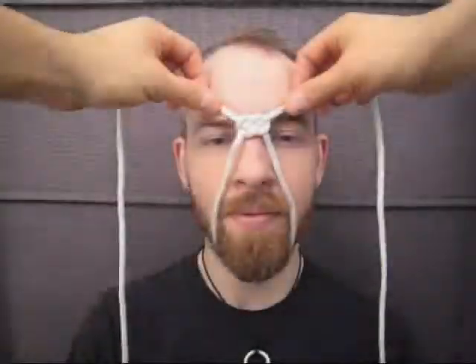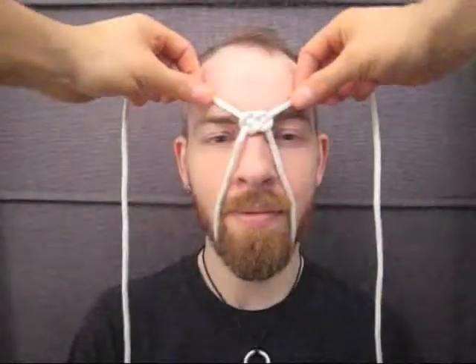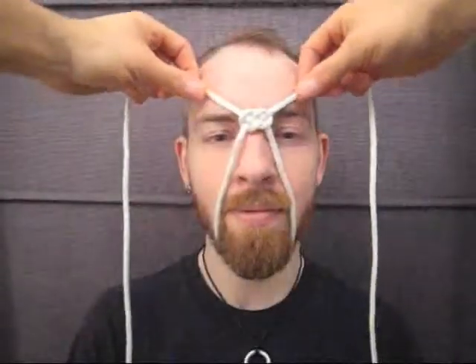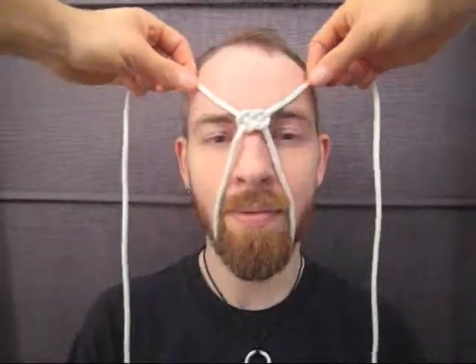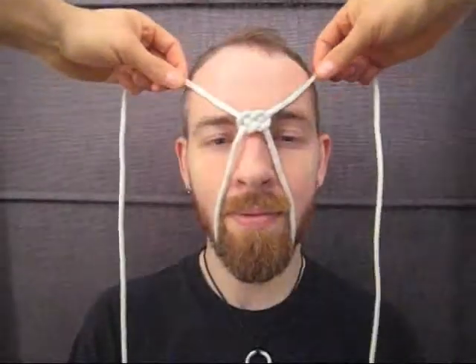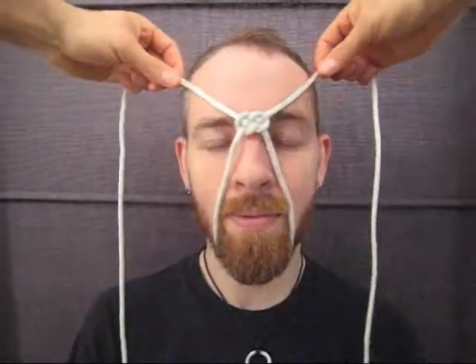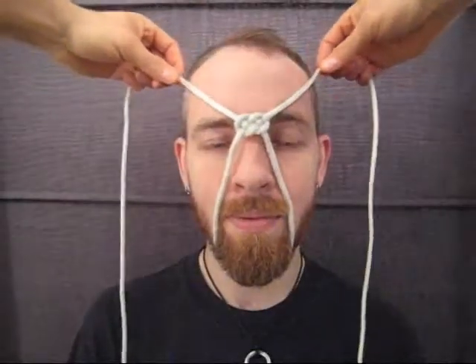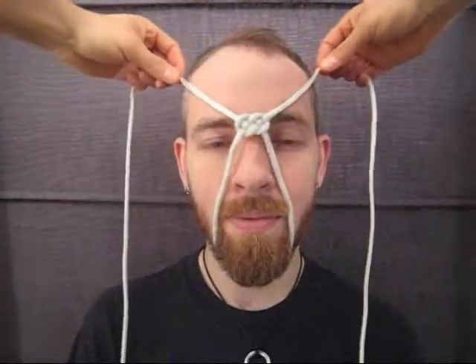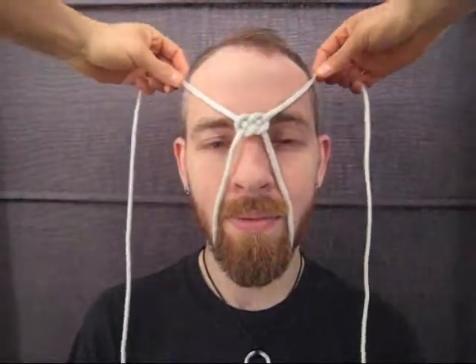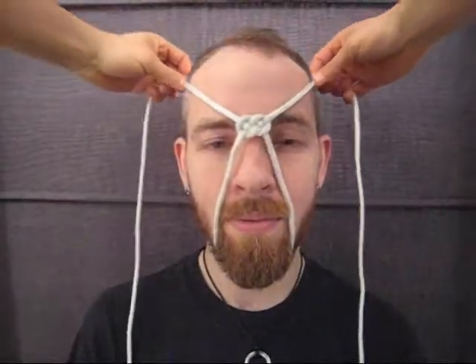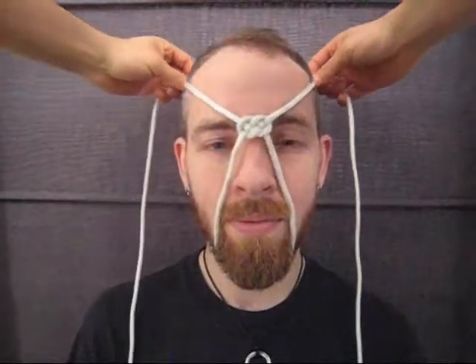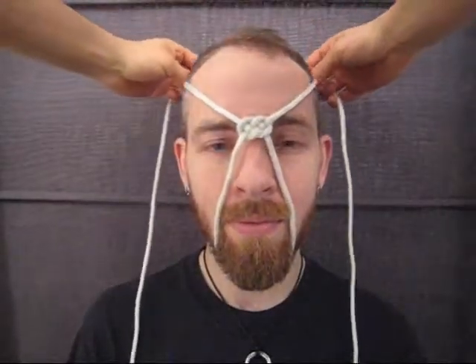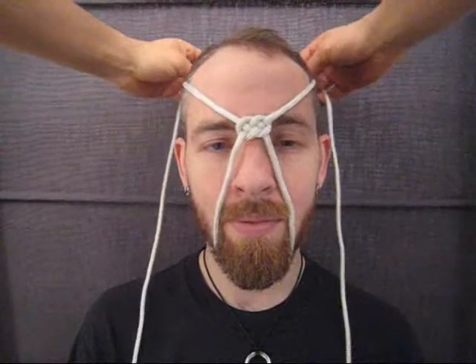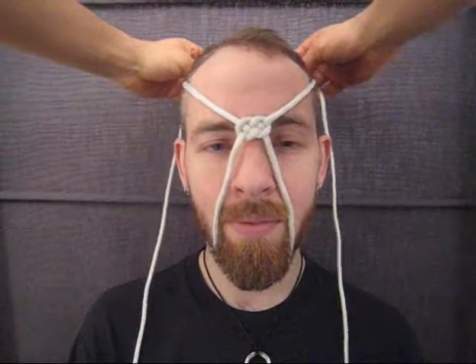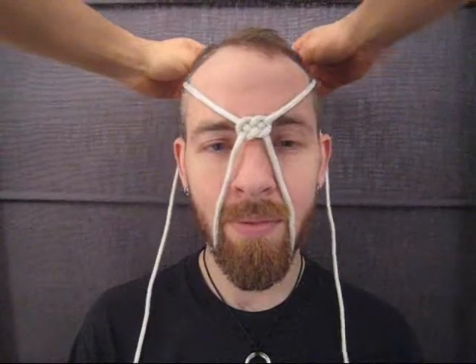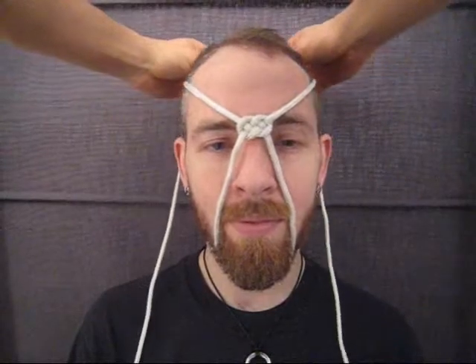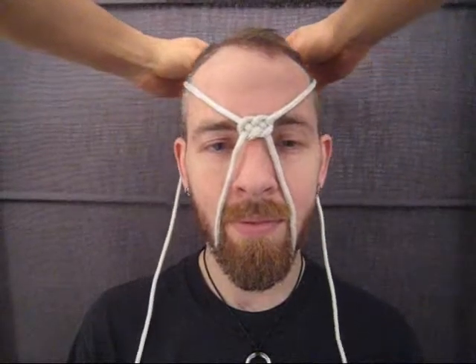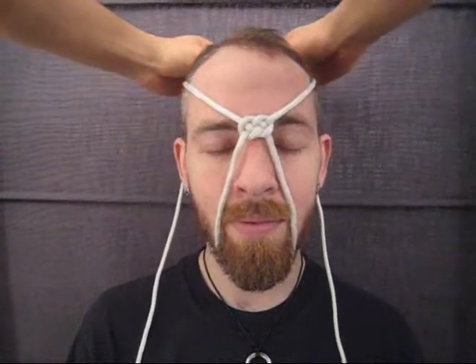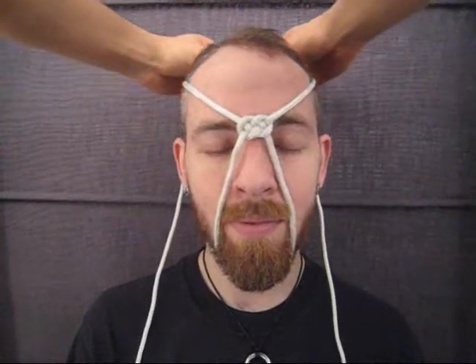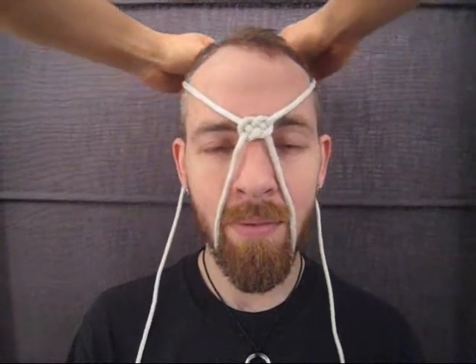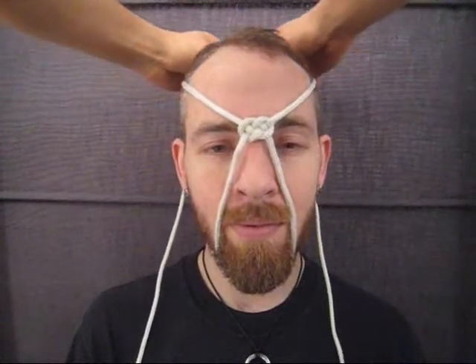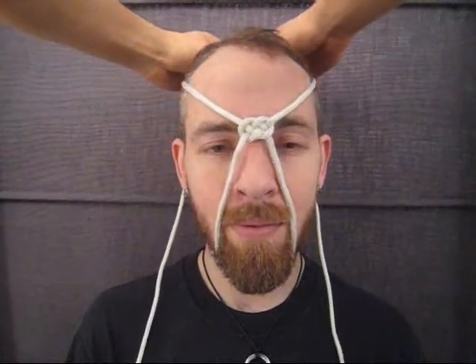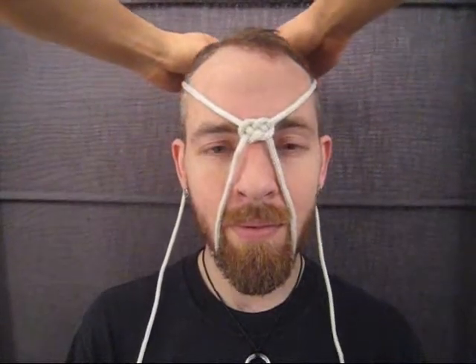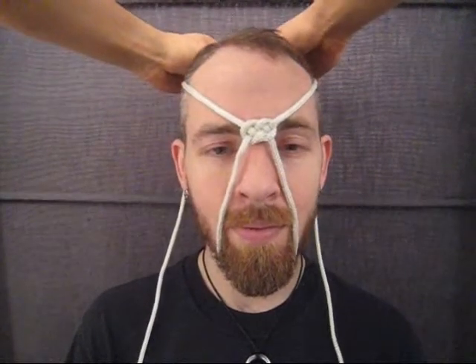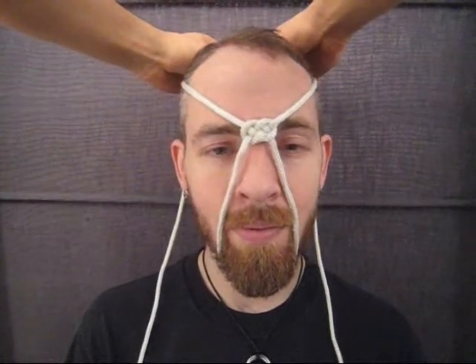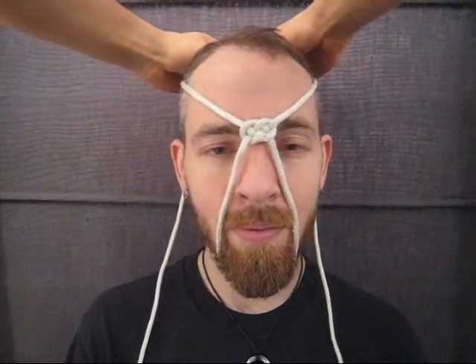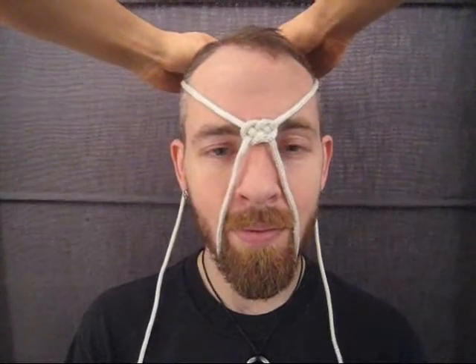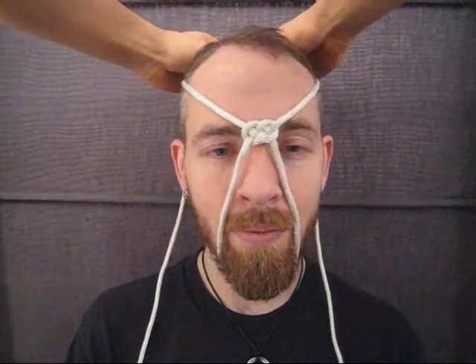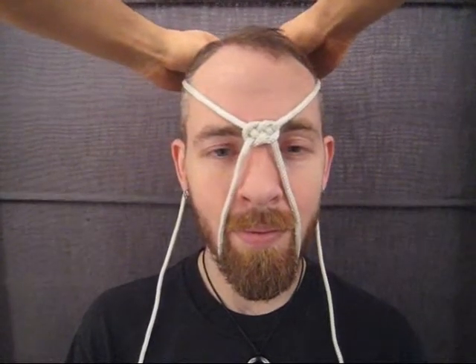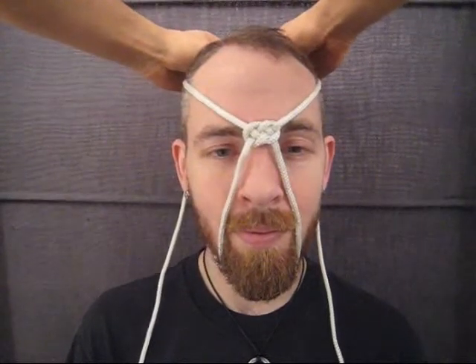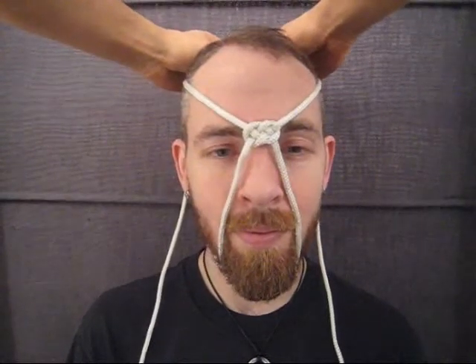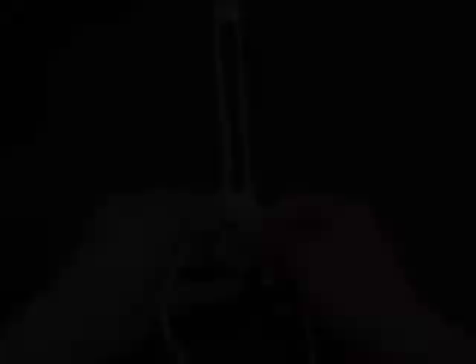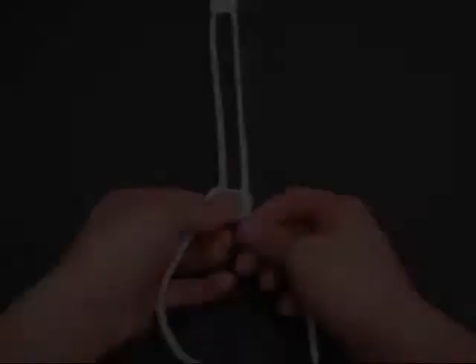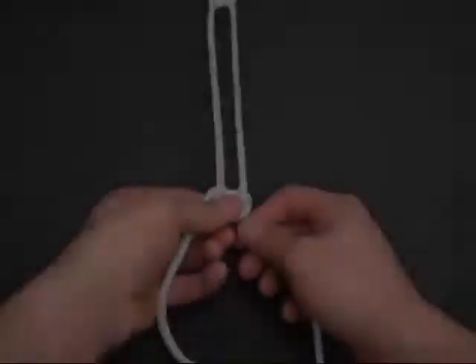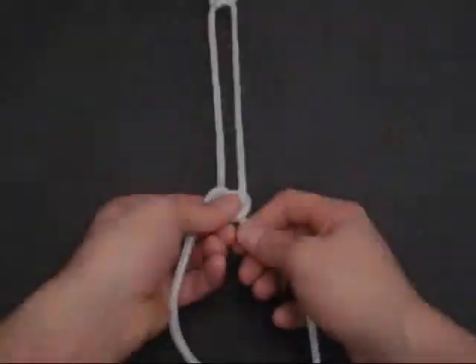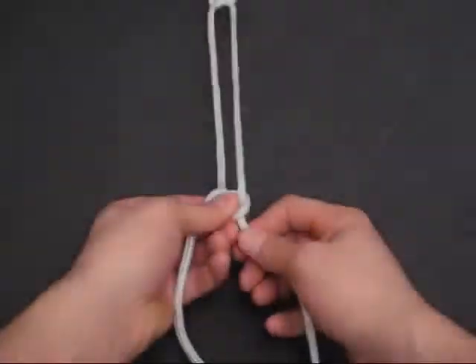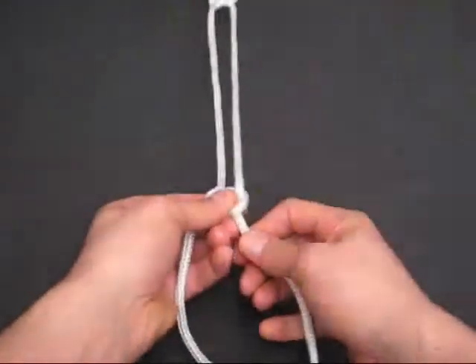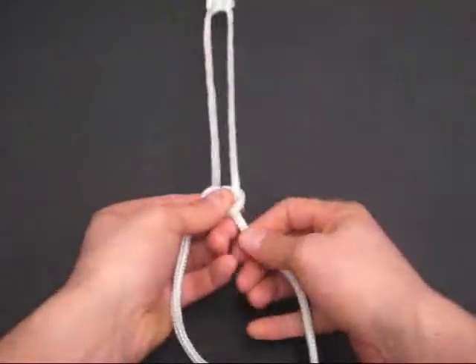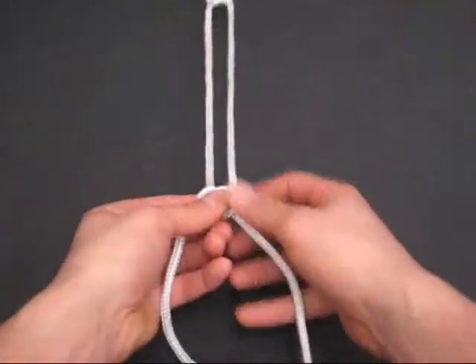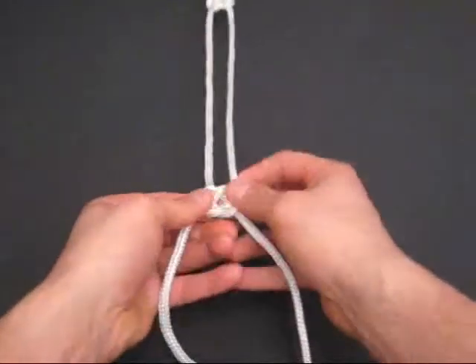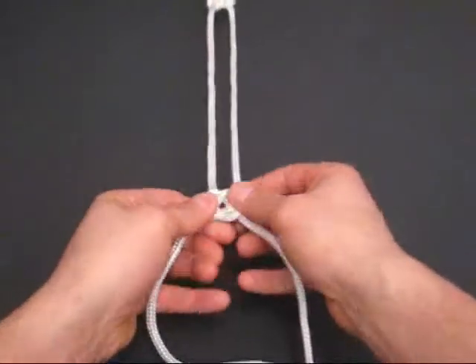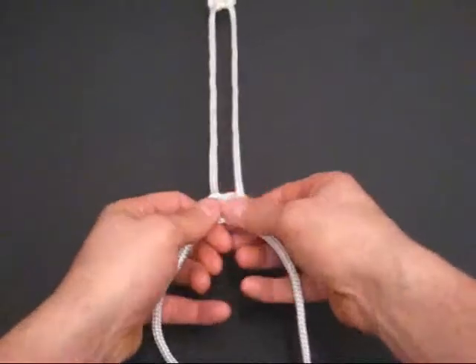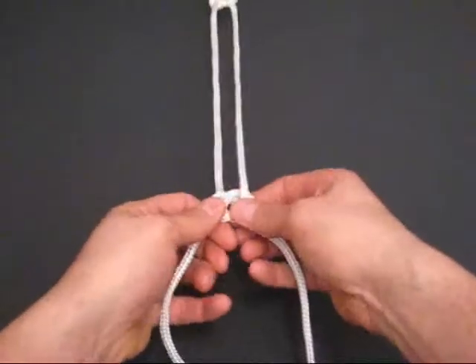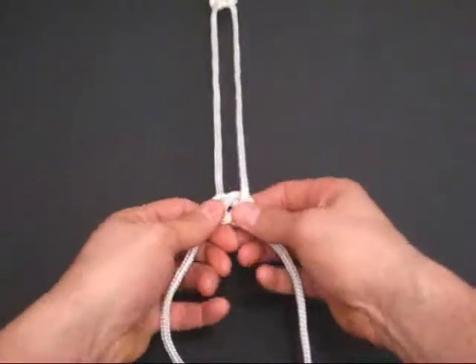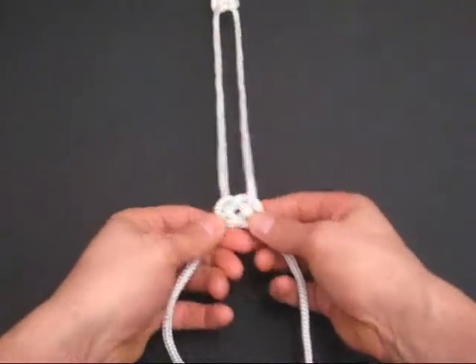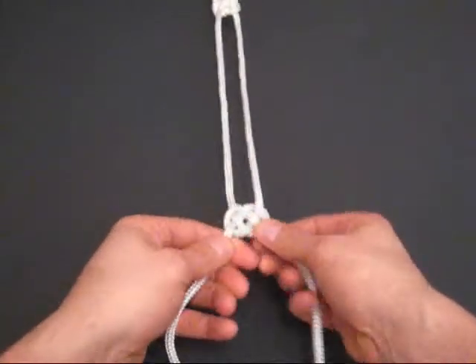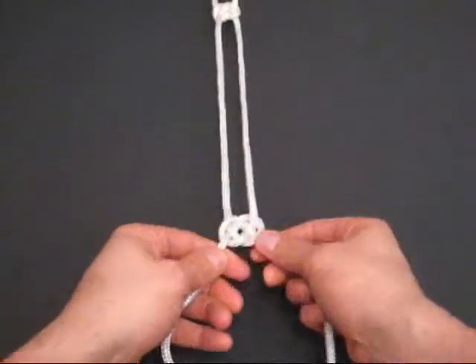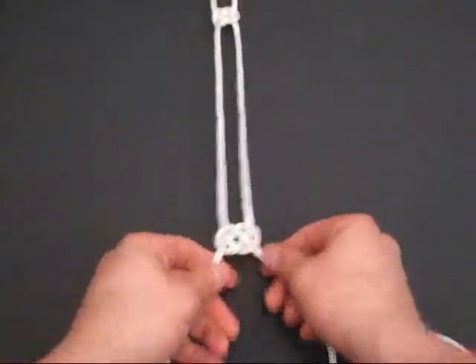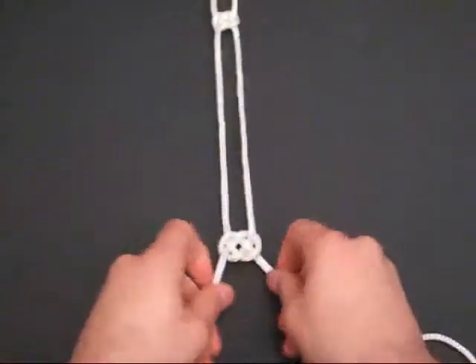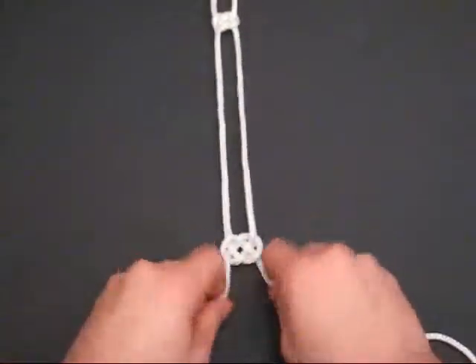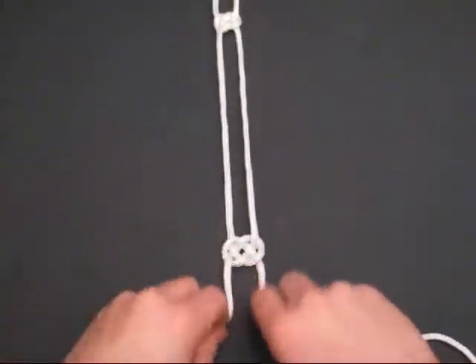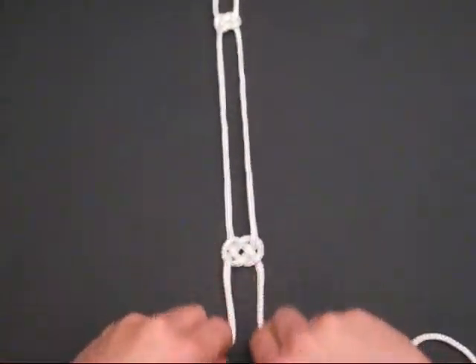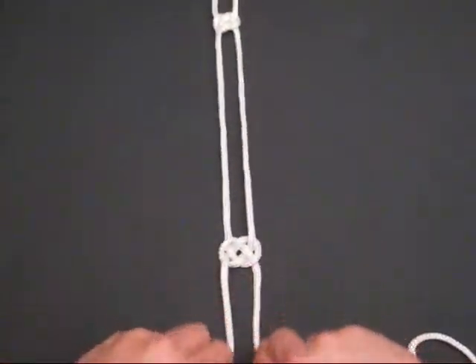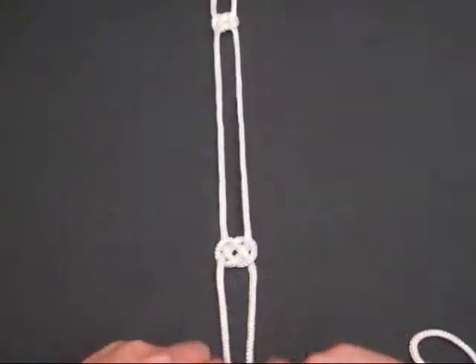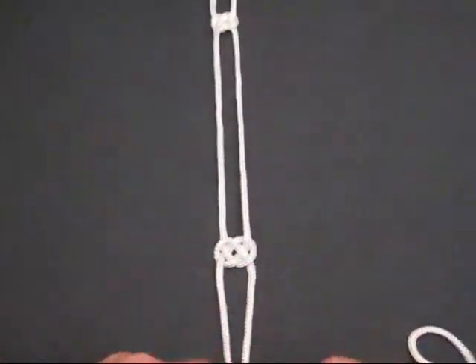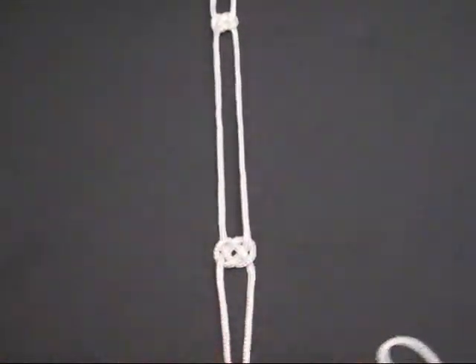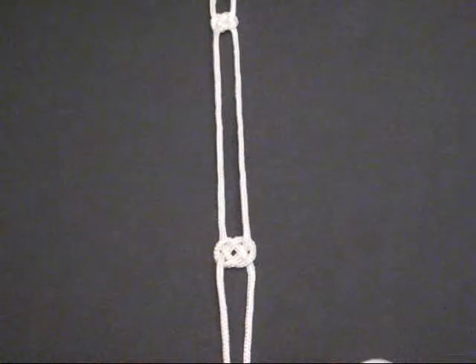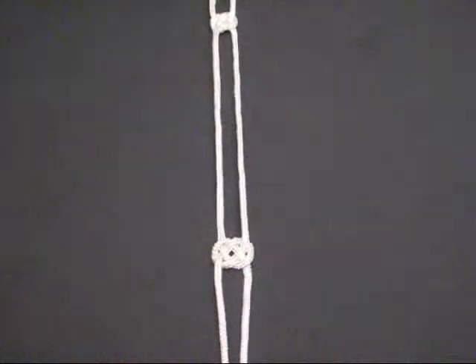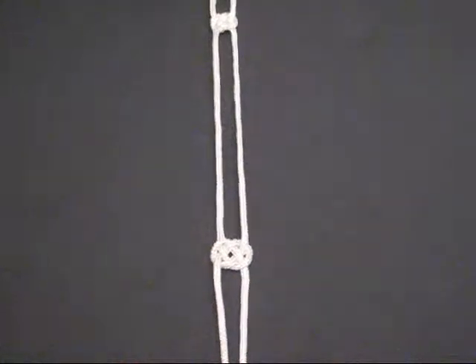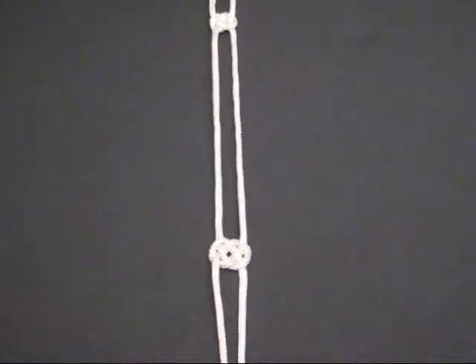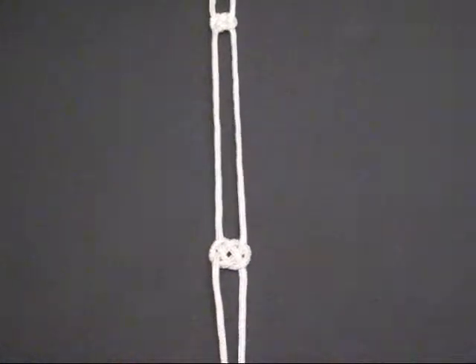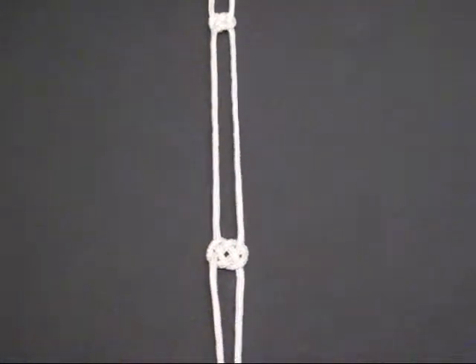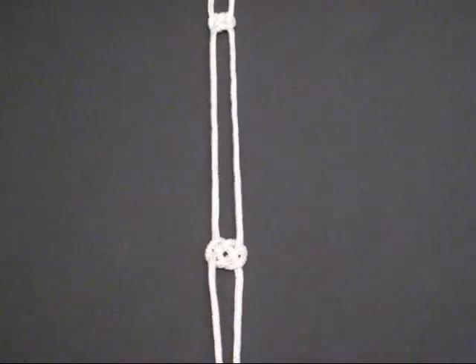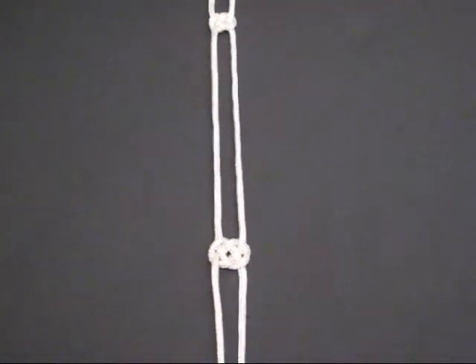Now measure the distance from the bridge of the nose to the crown of the head. Tie another double koi knot just as before.